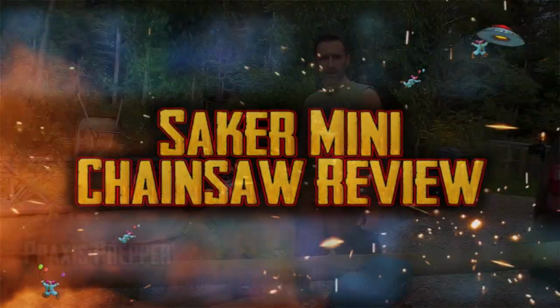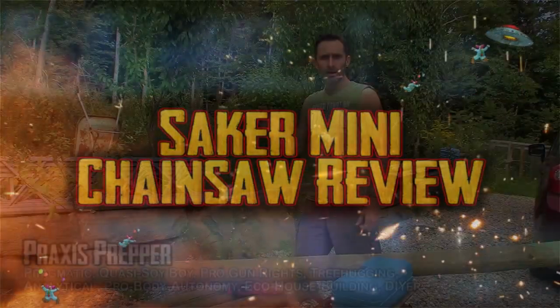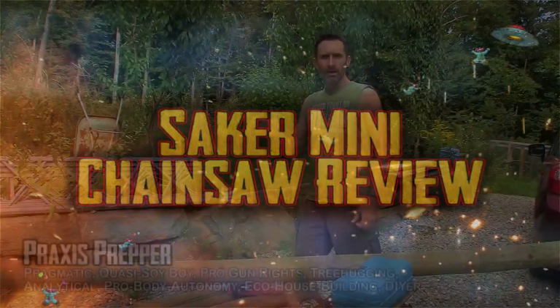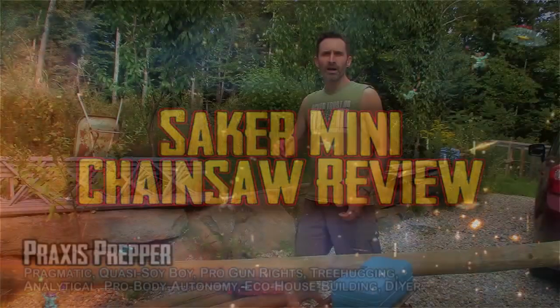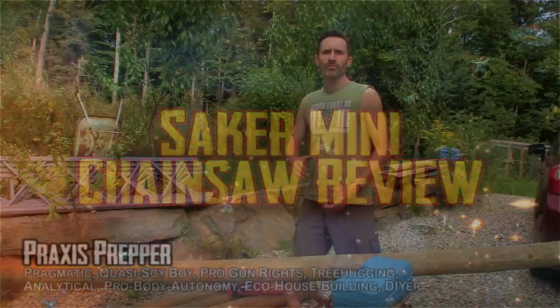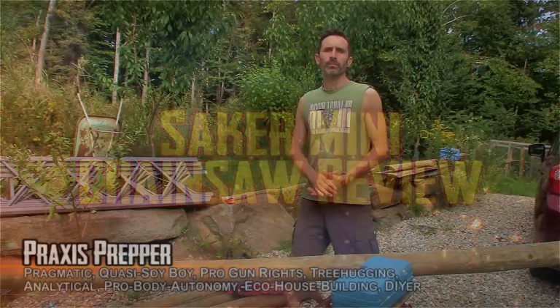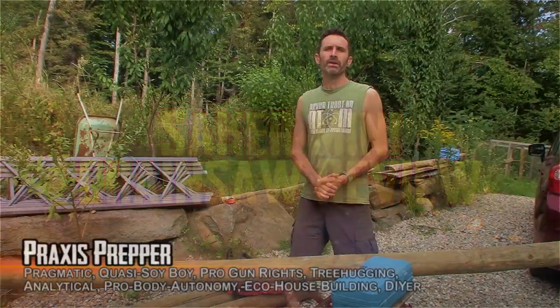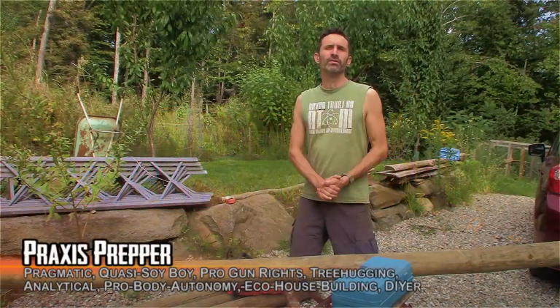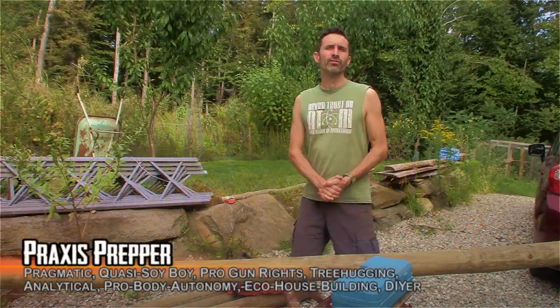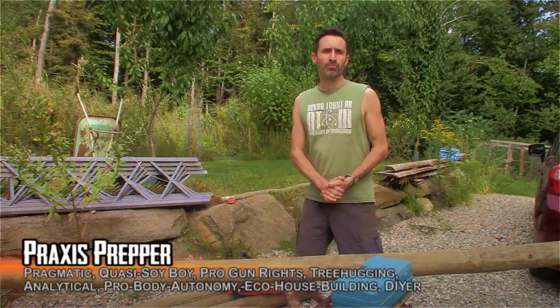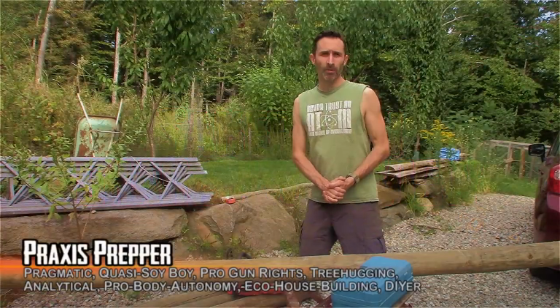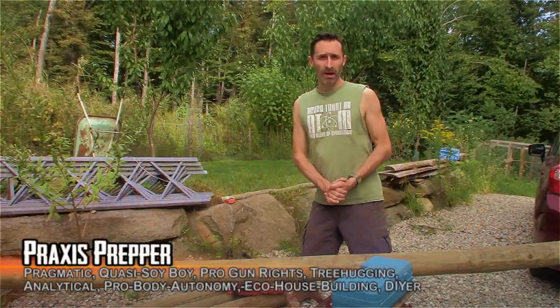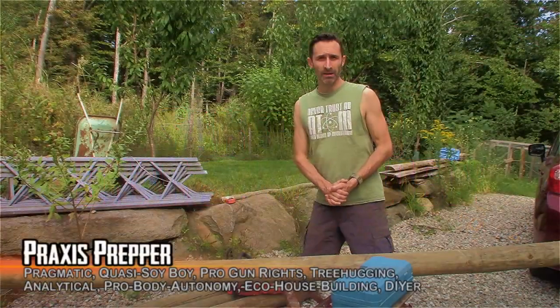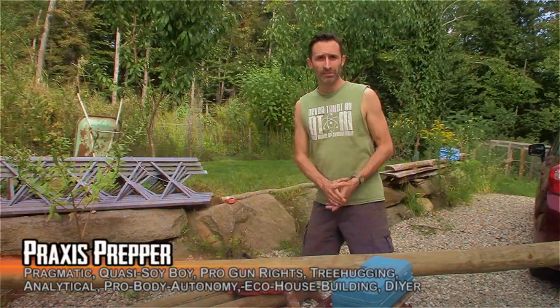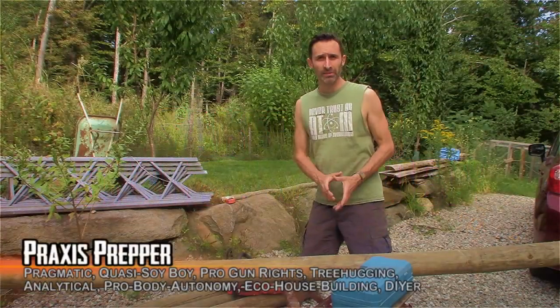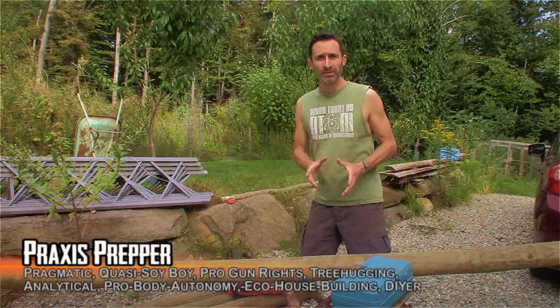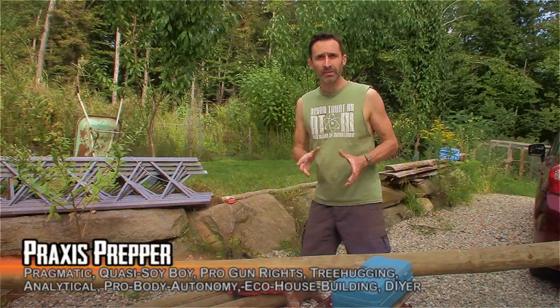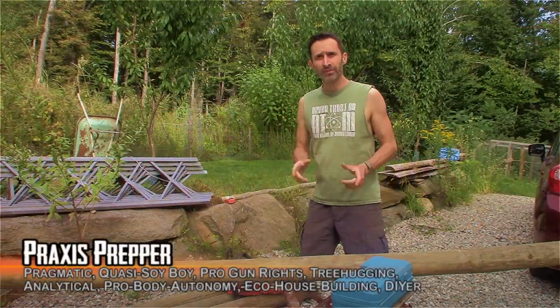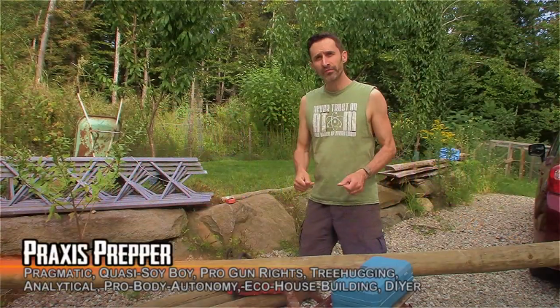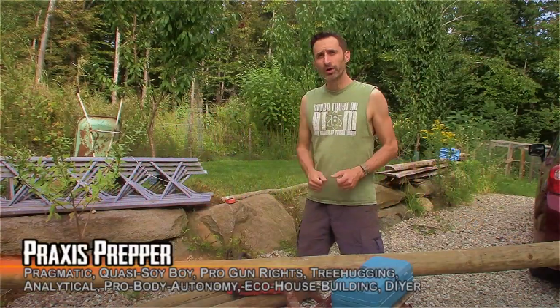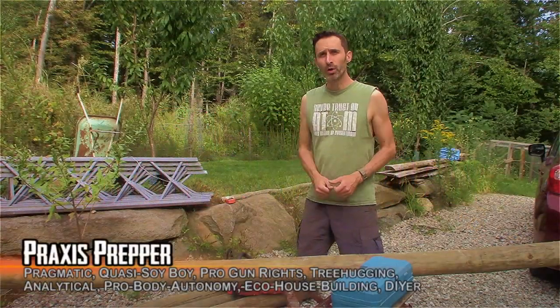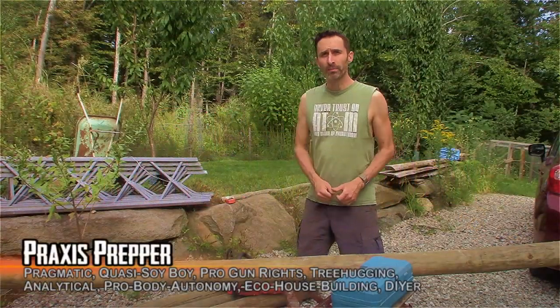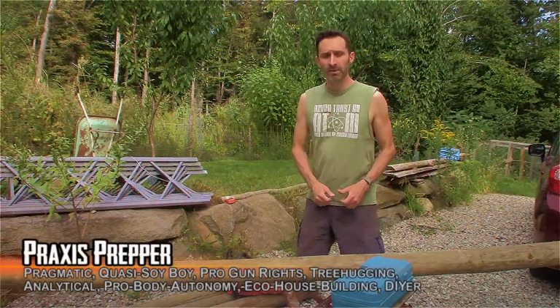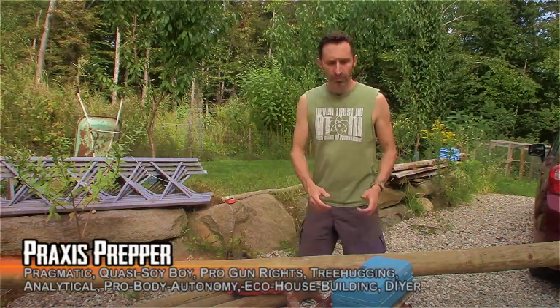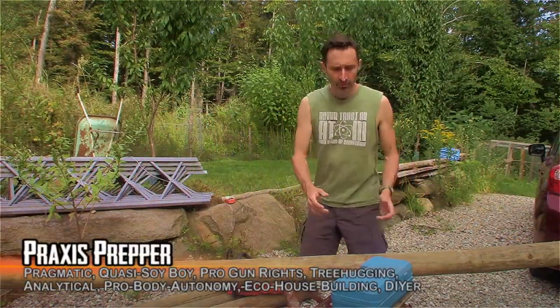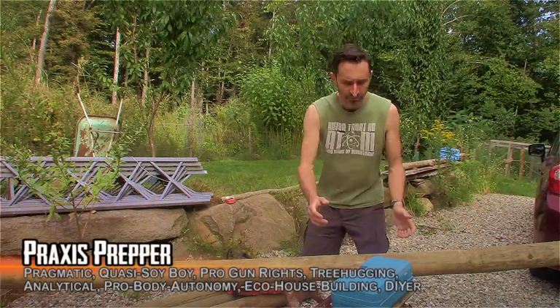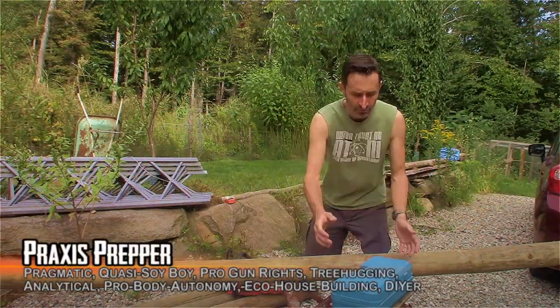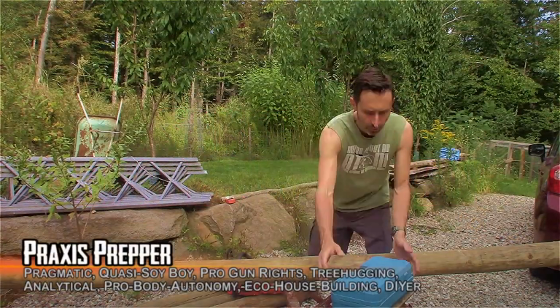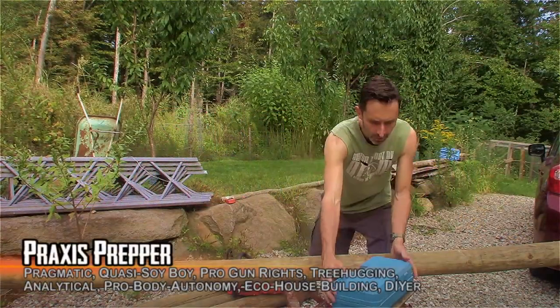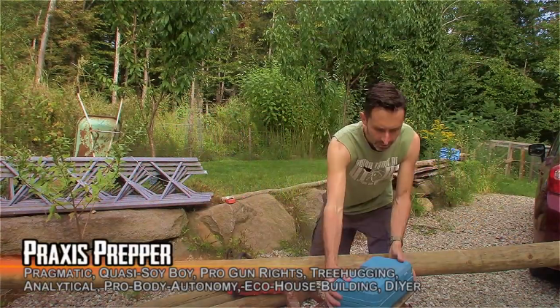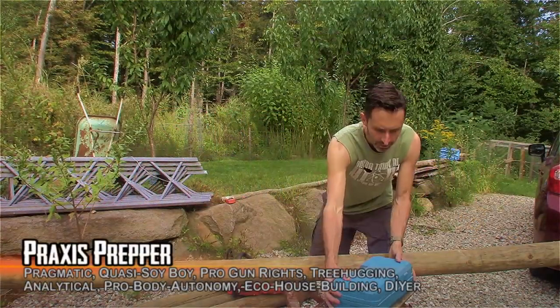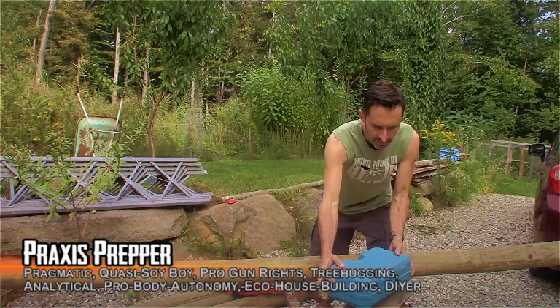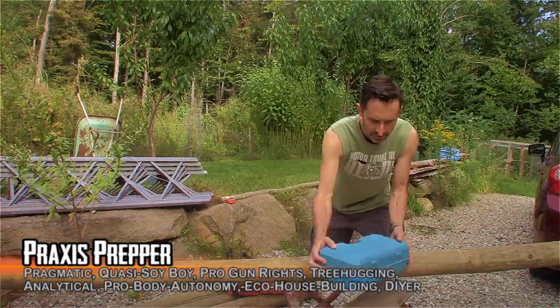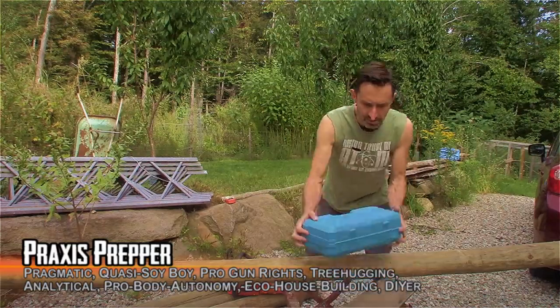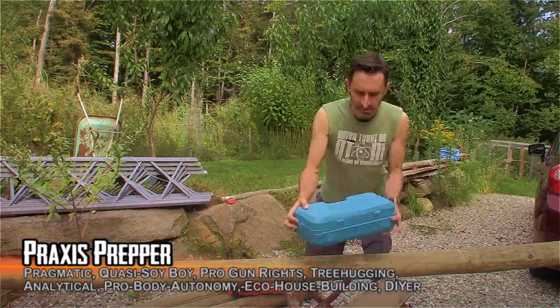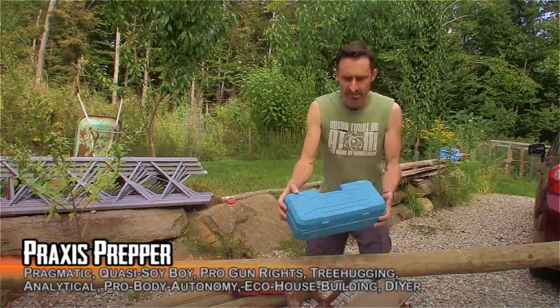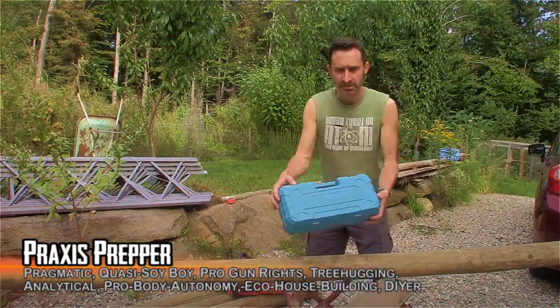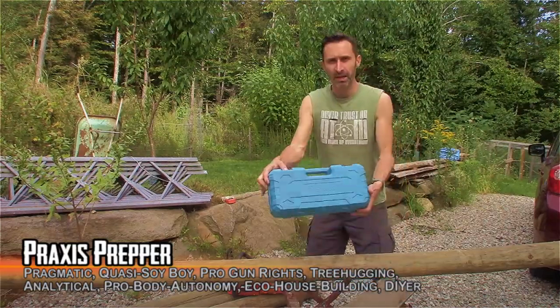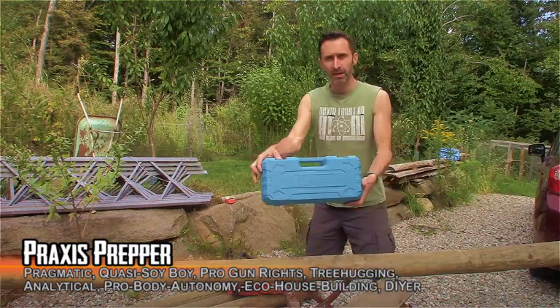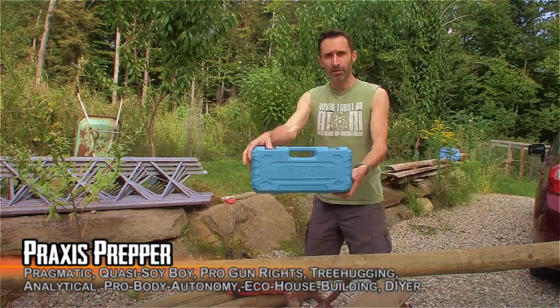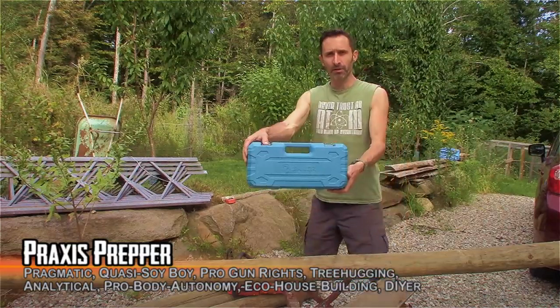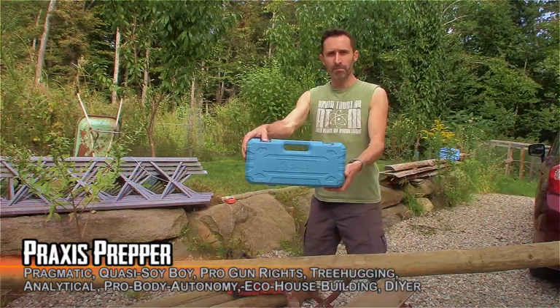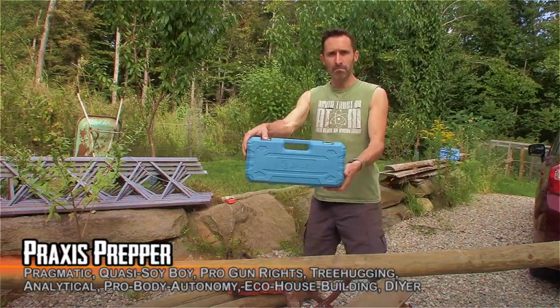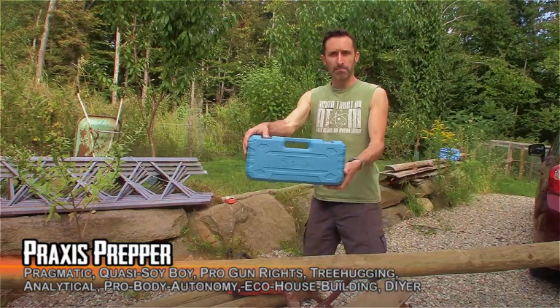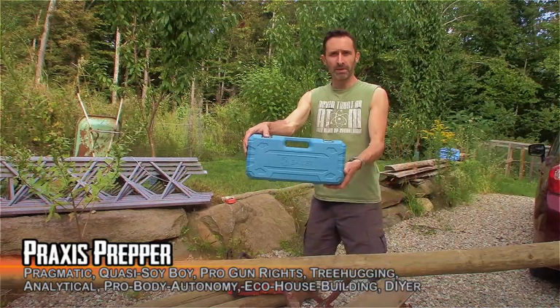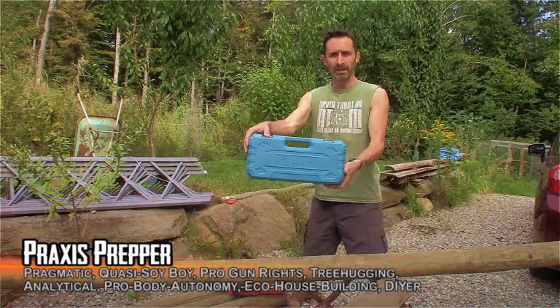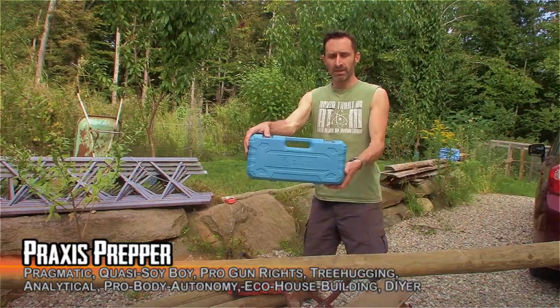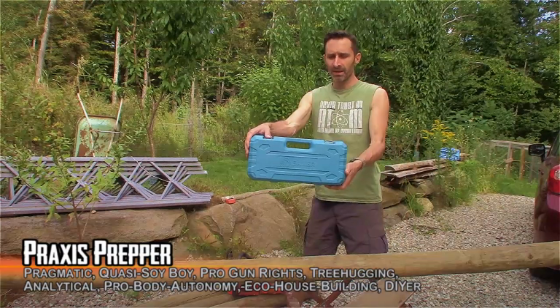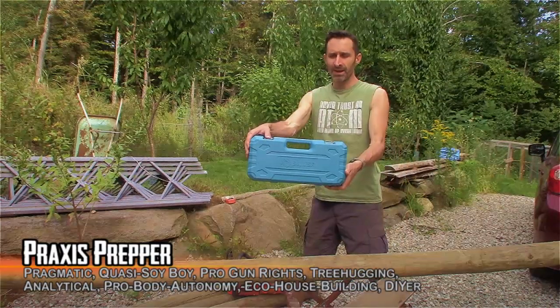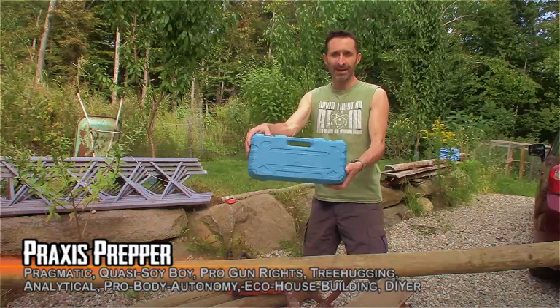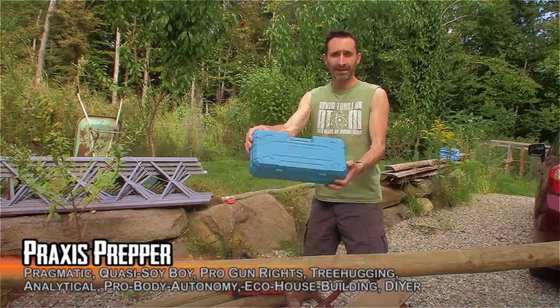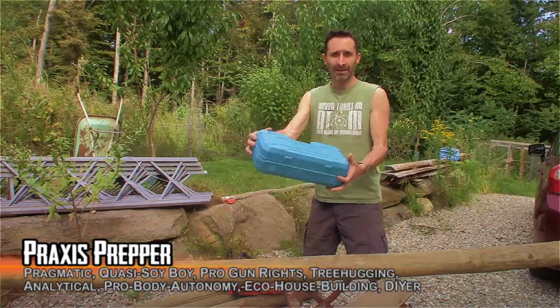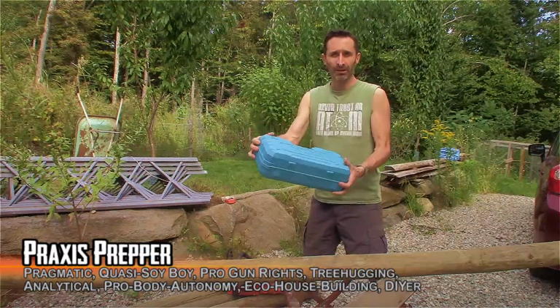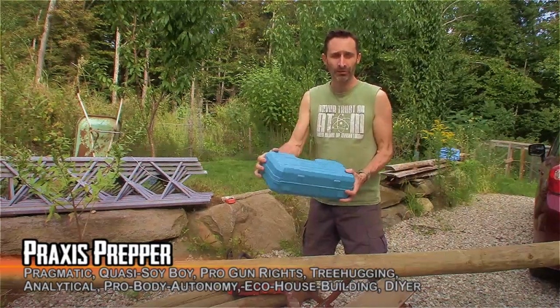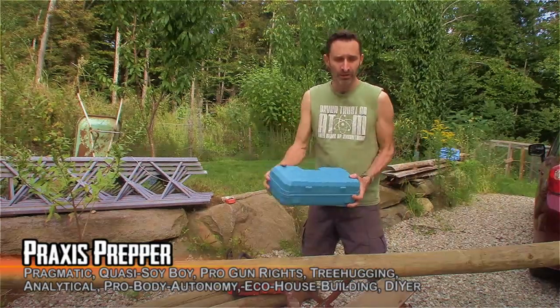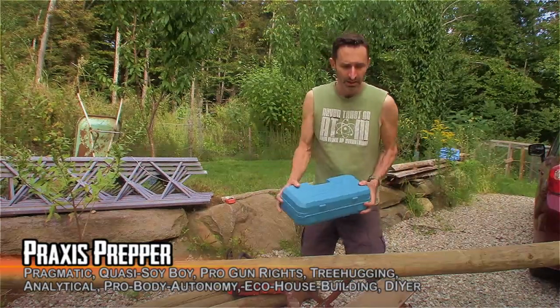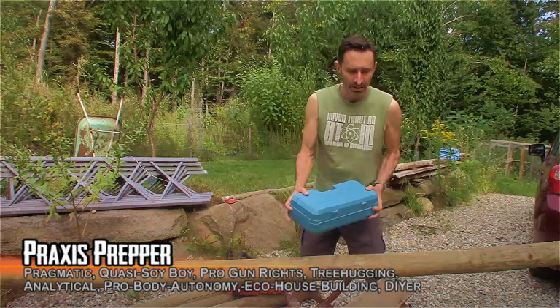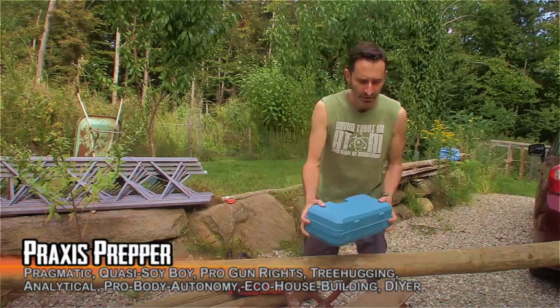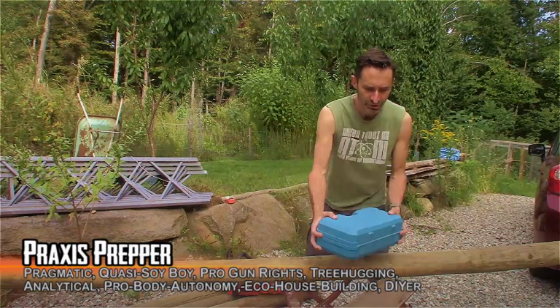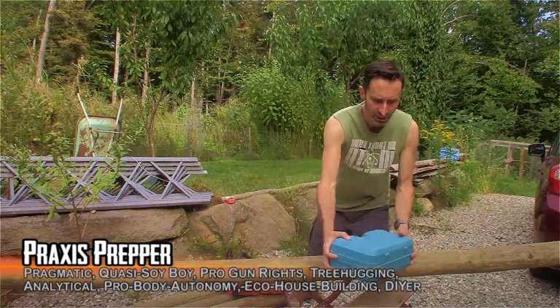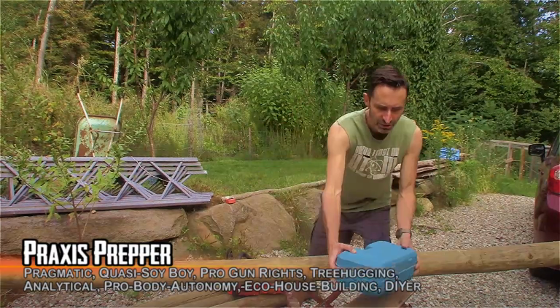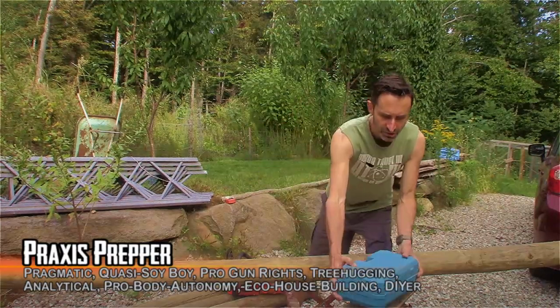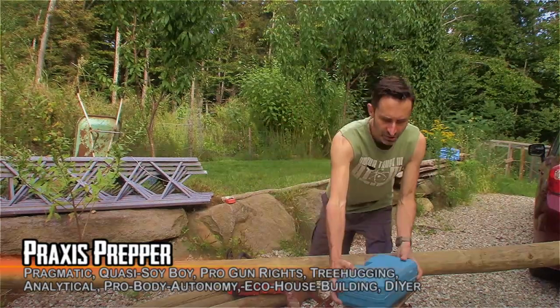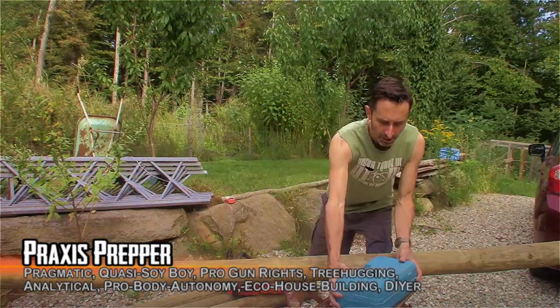Hey everybody, this is Braxis and in this video I'm going to be reviewing this Saker Mini Handheld Chainsaw.